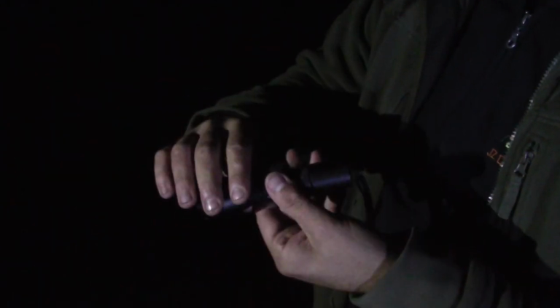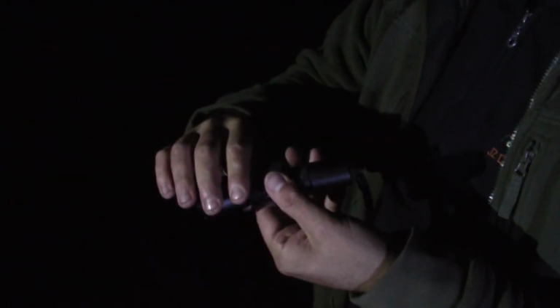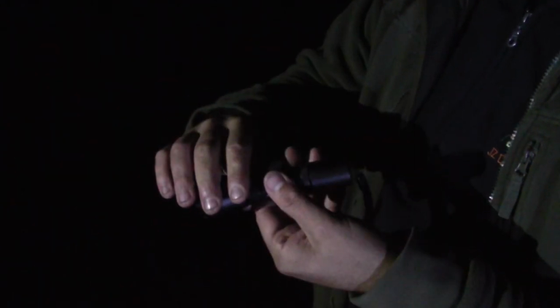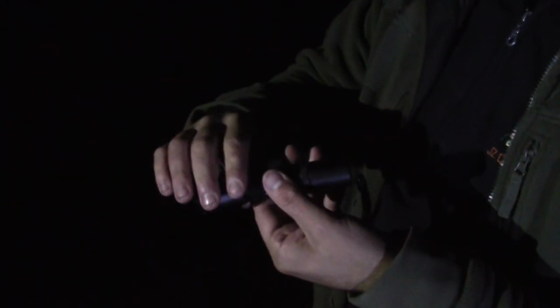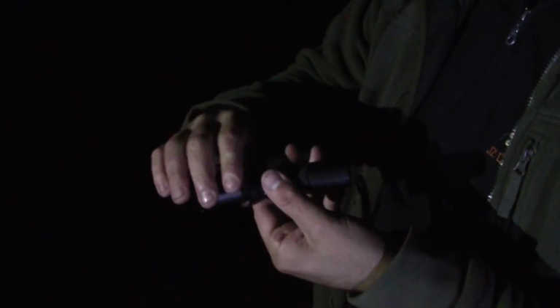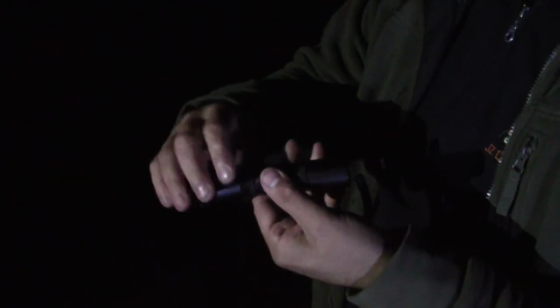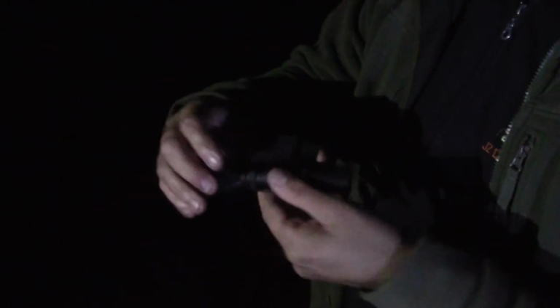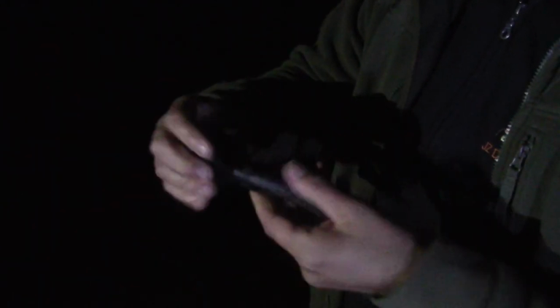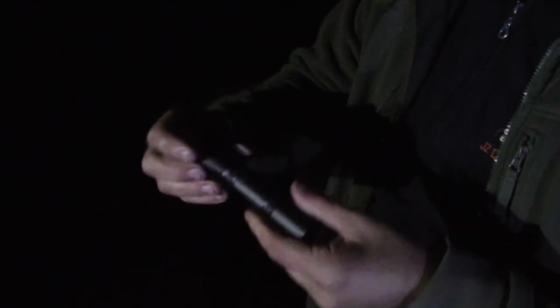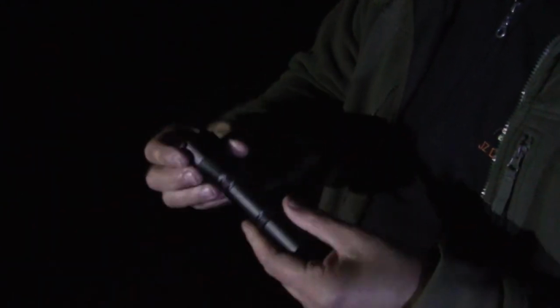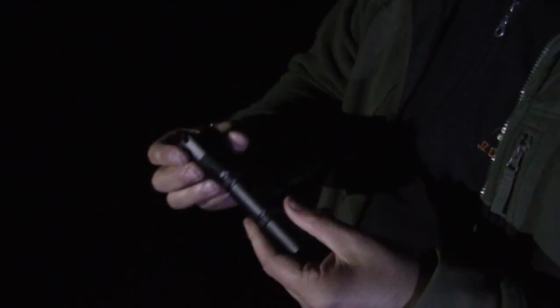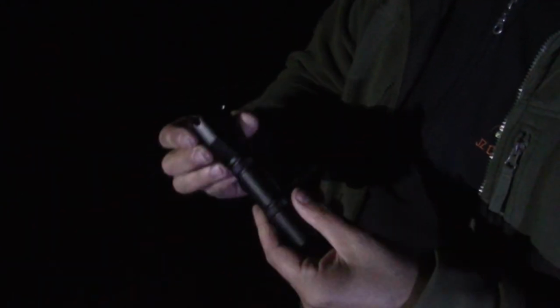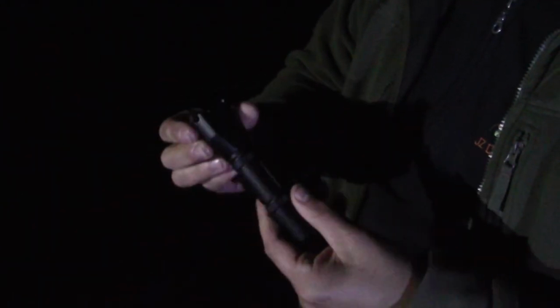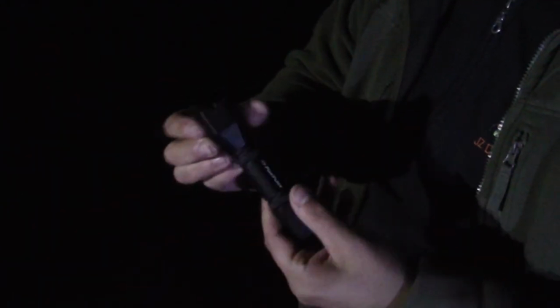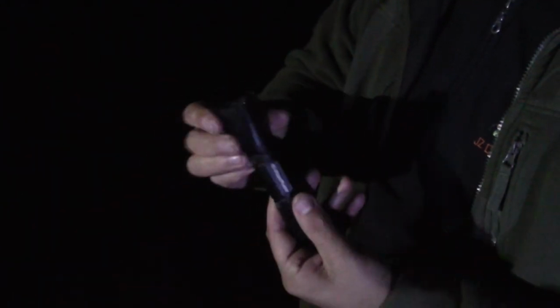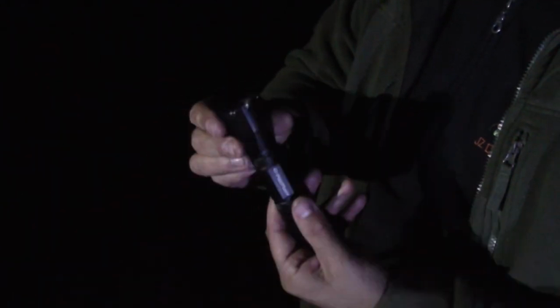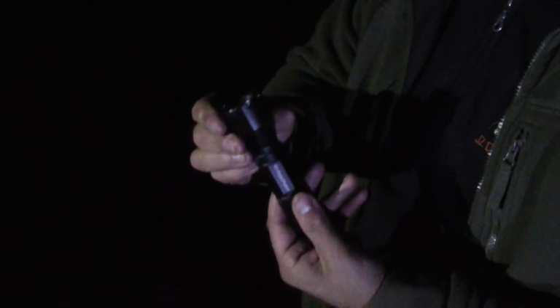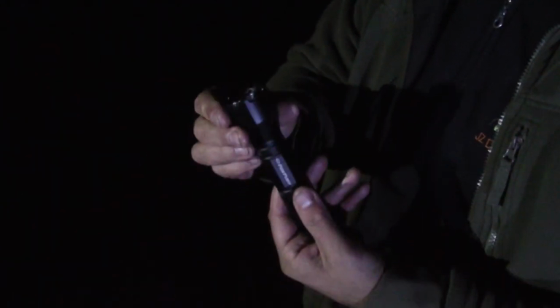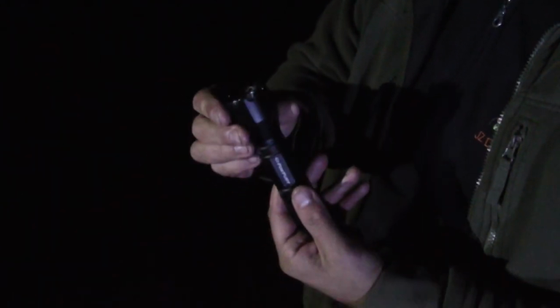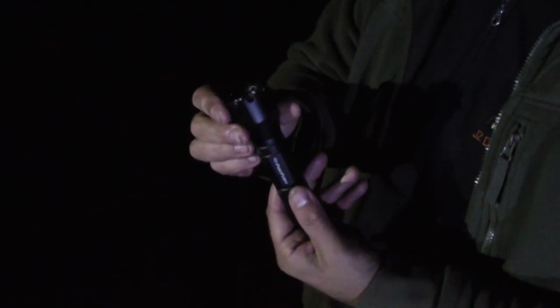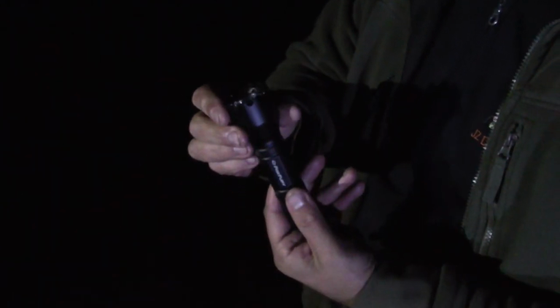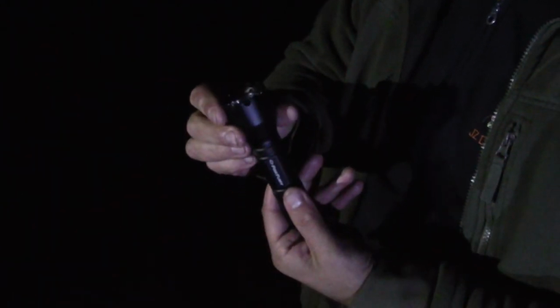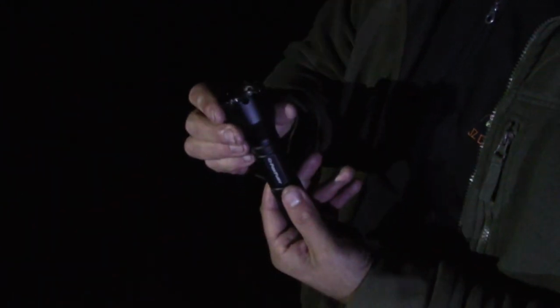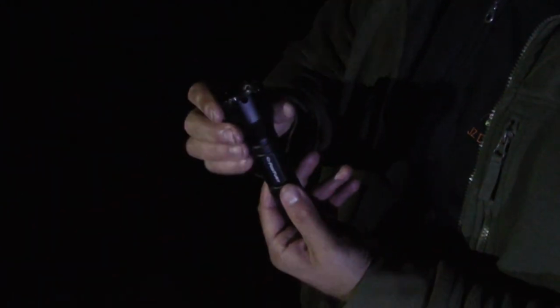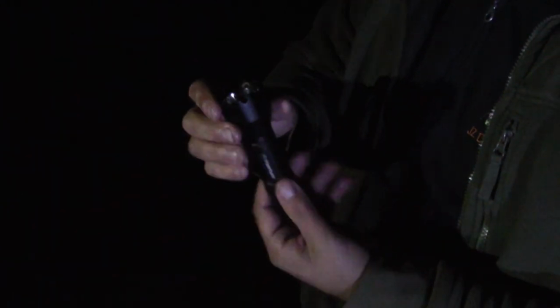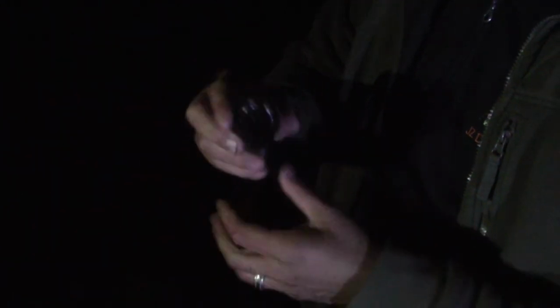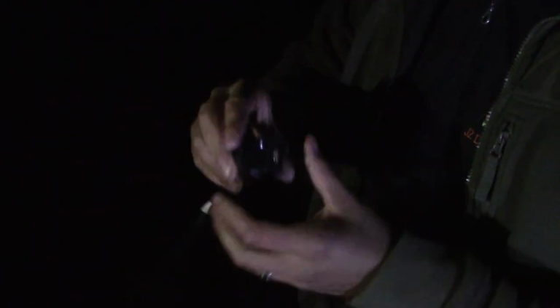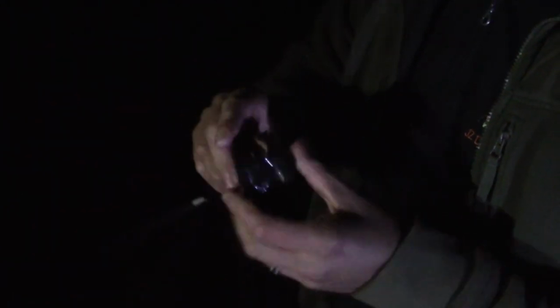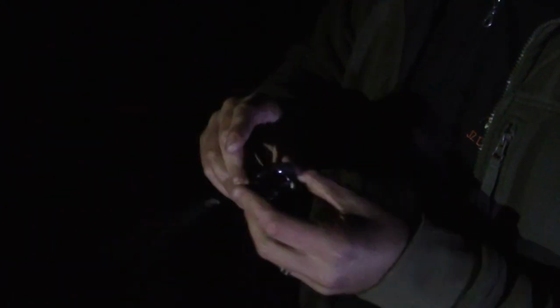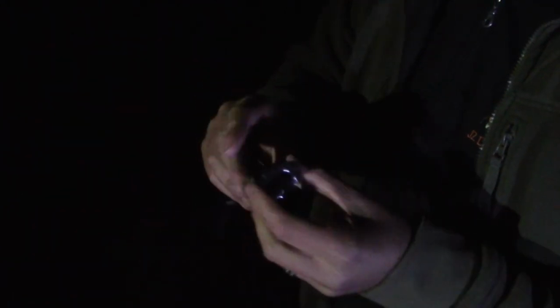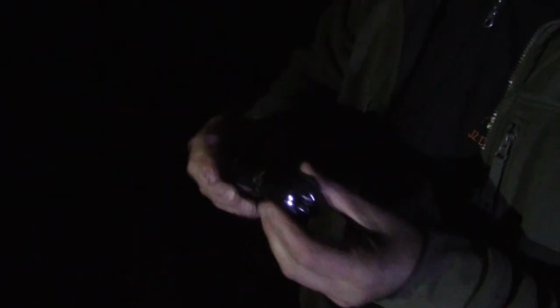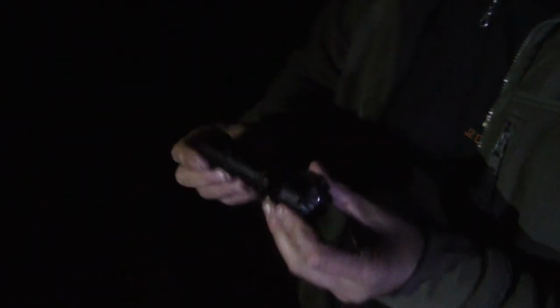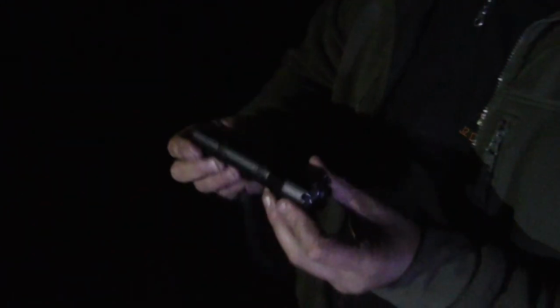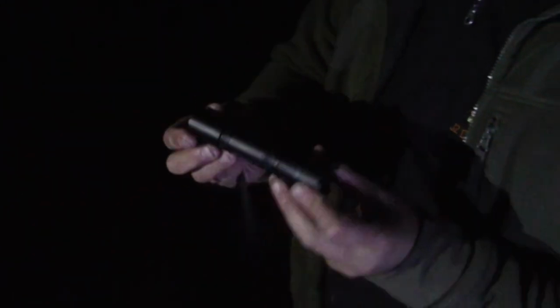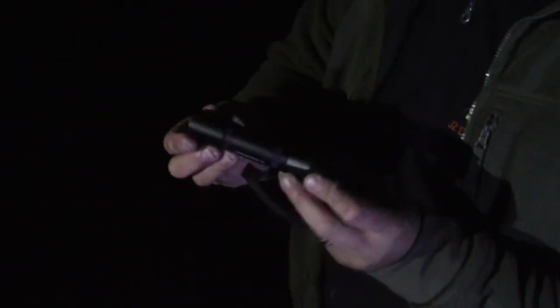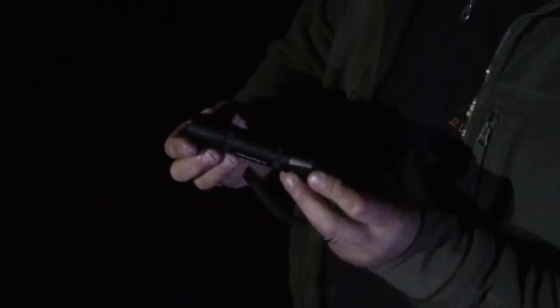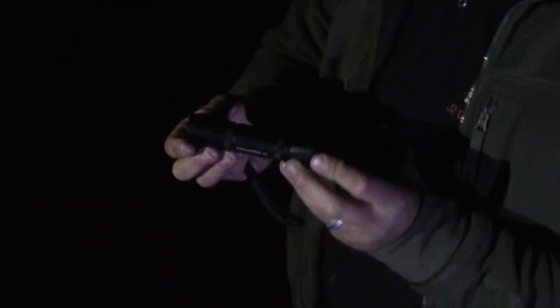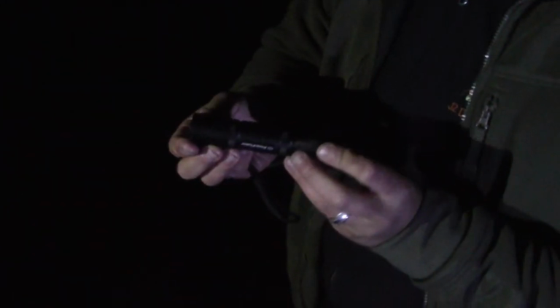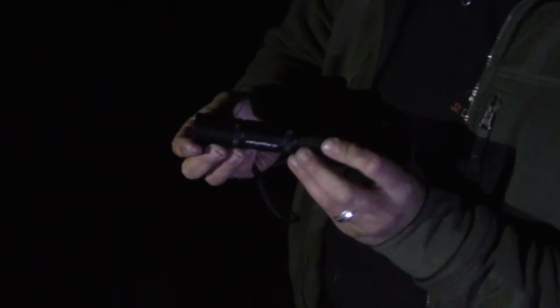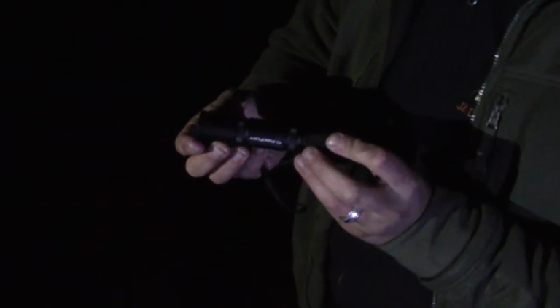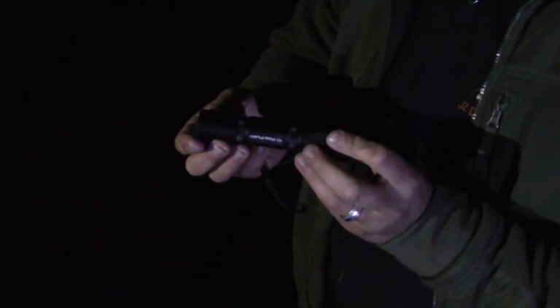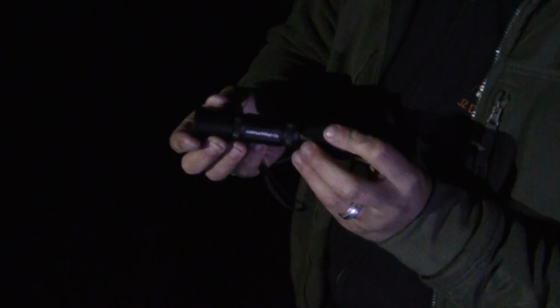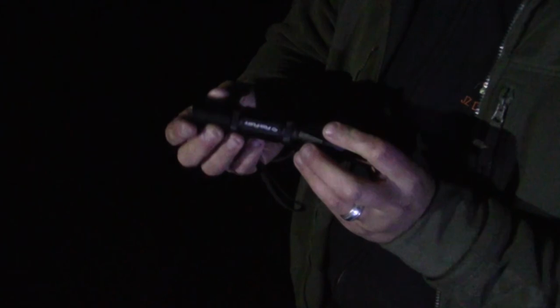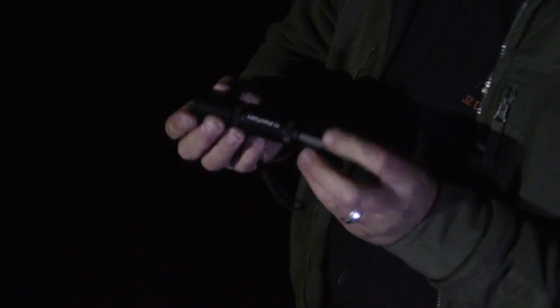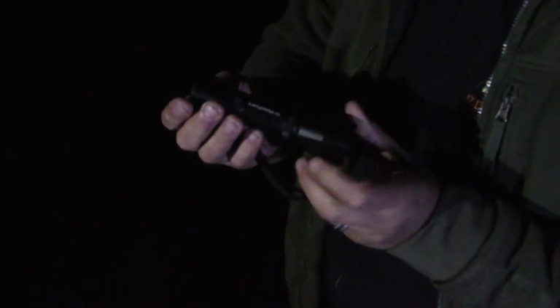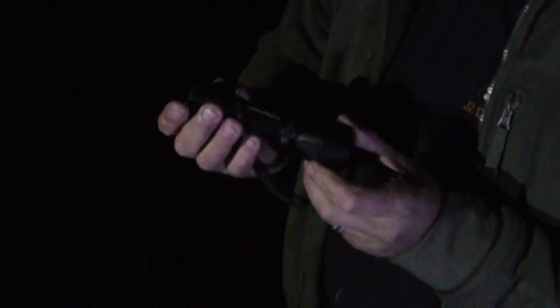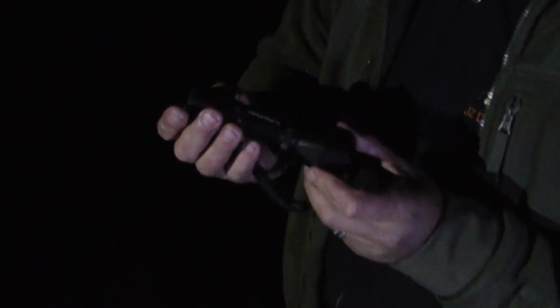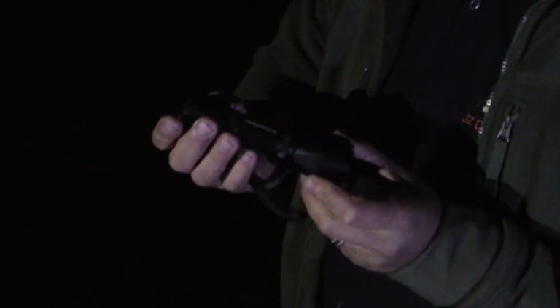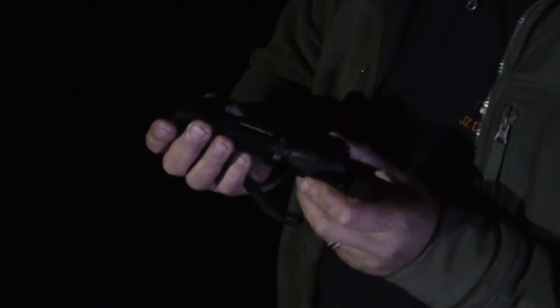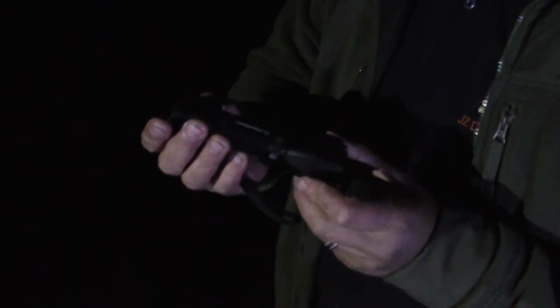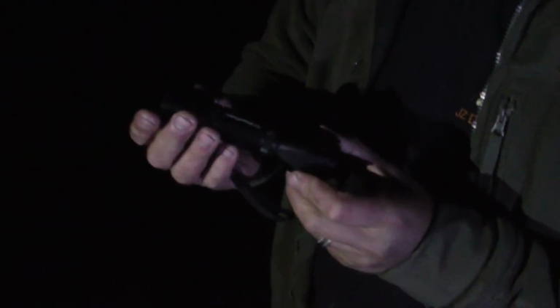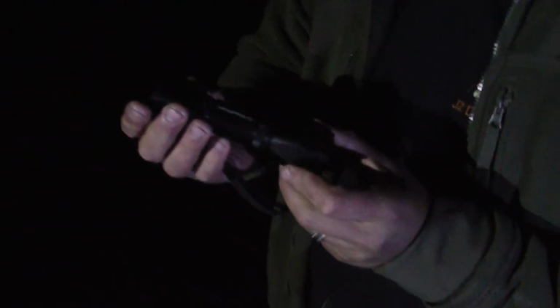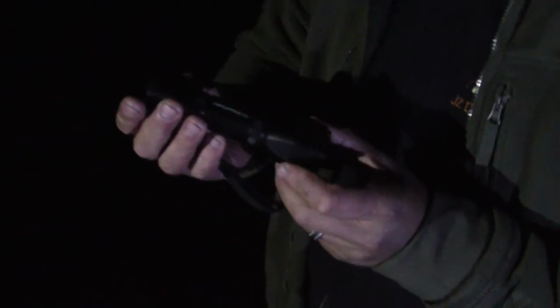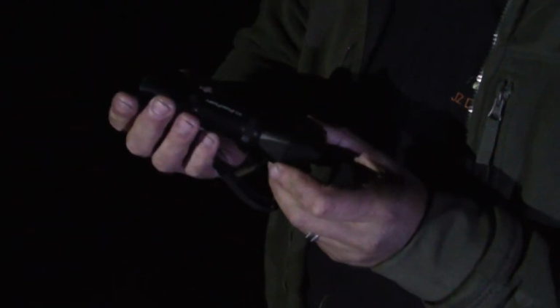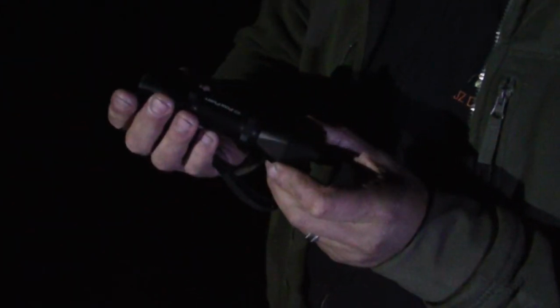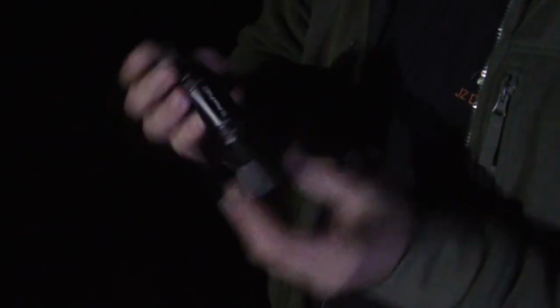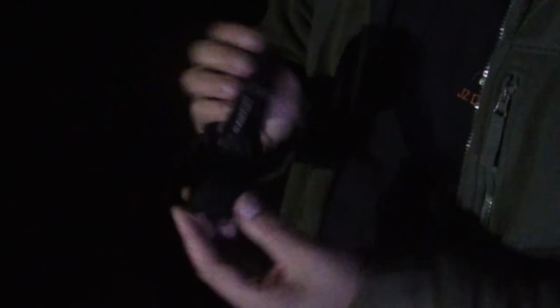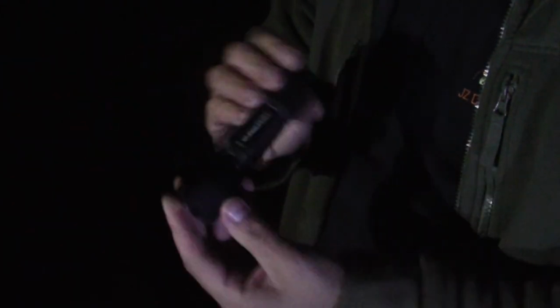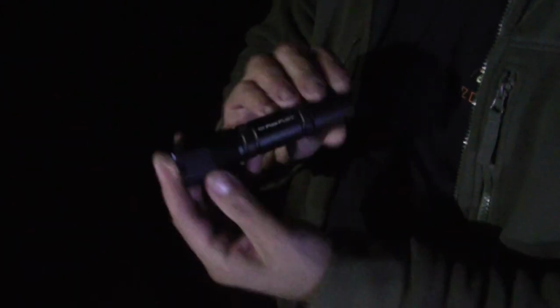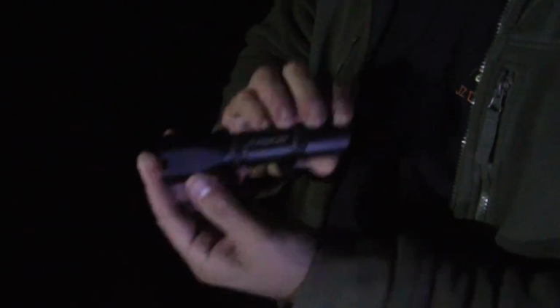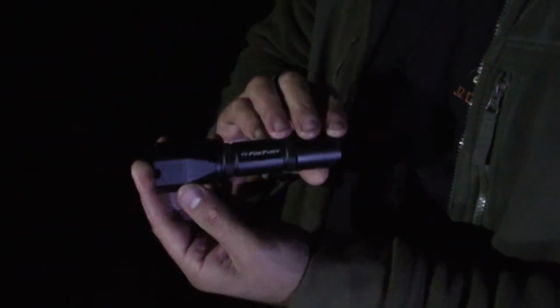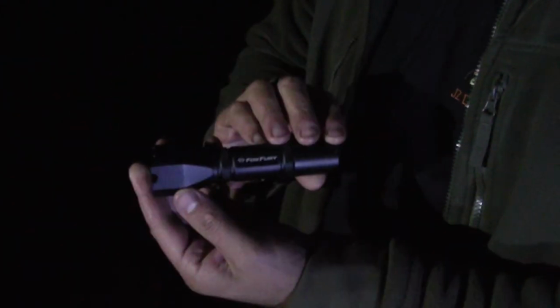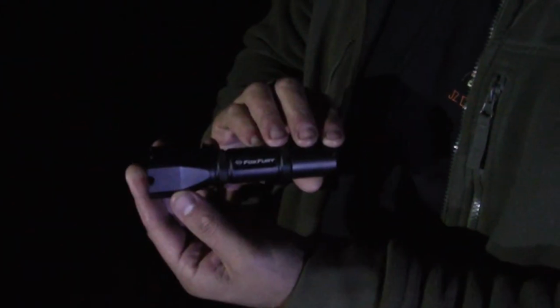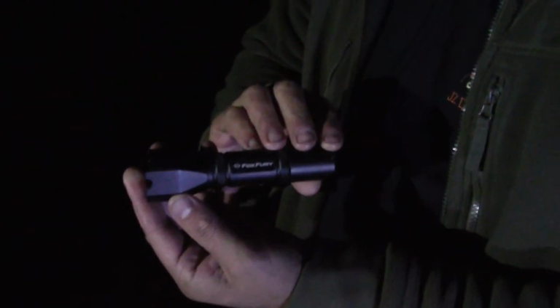It won't turn on you when you don't want it to. So this thing works really well, and I'm really digging it.